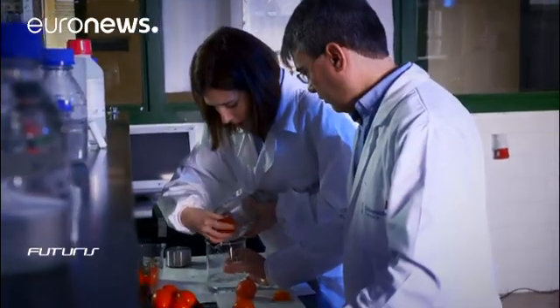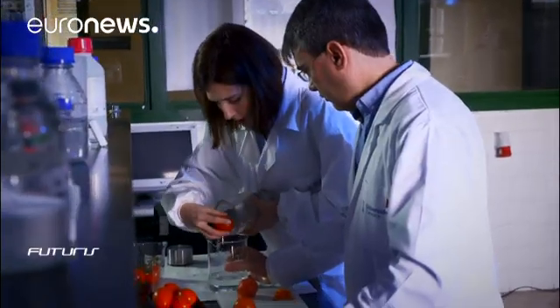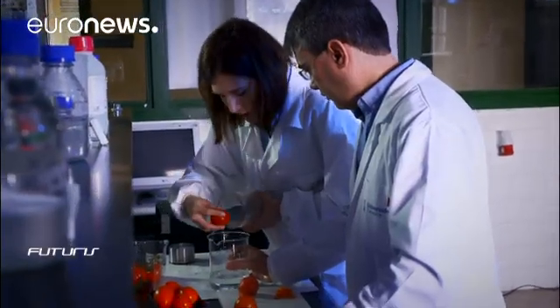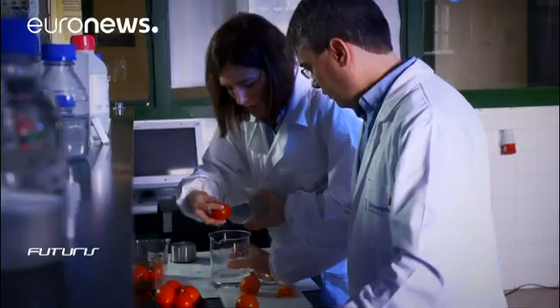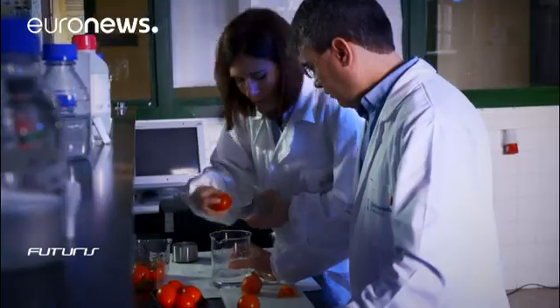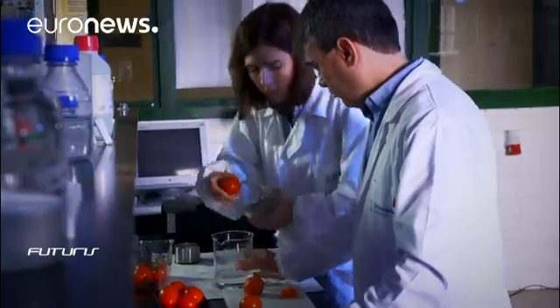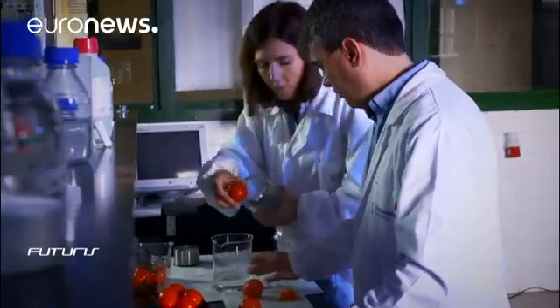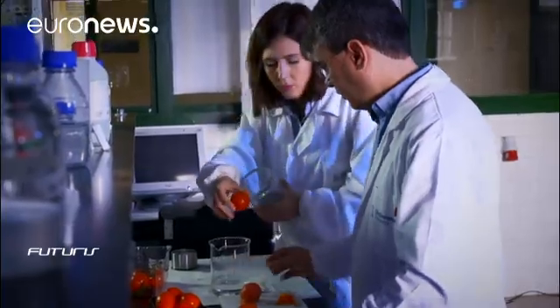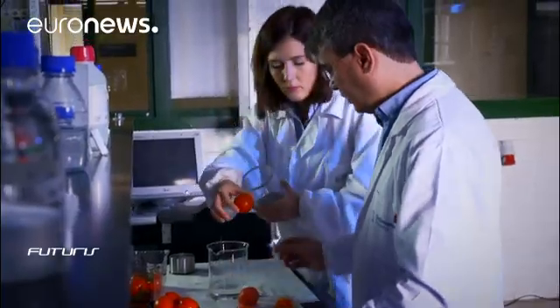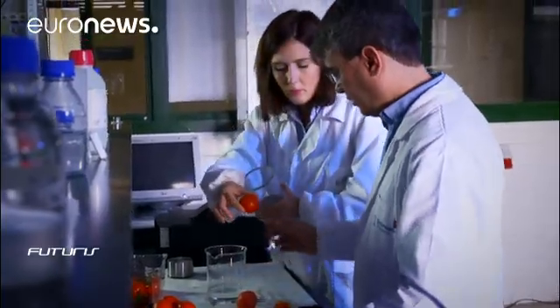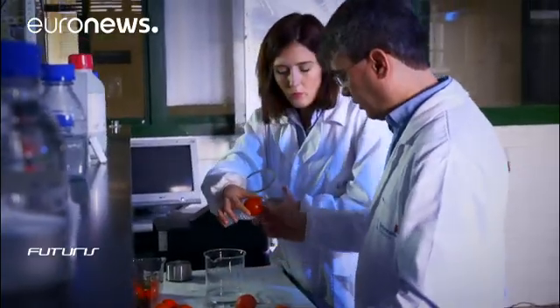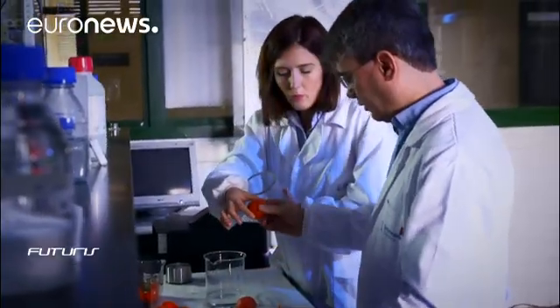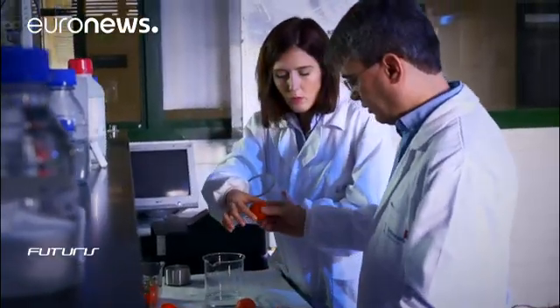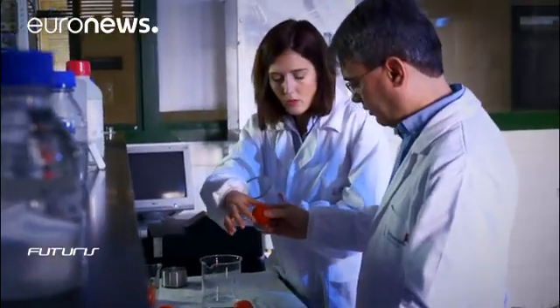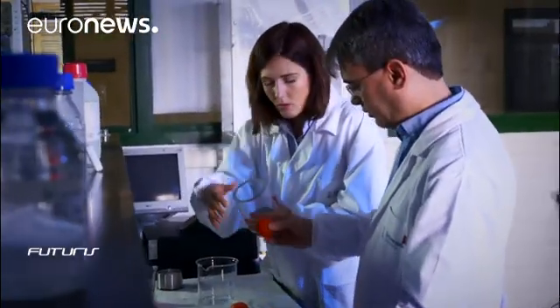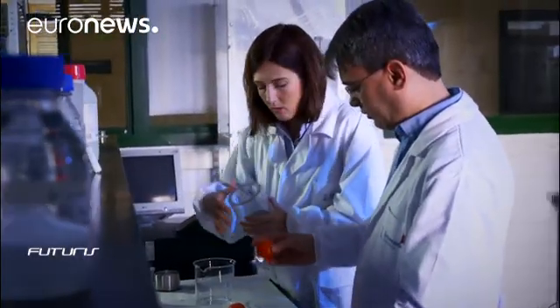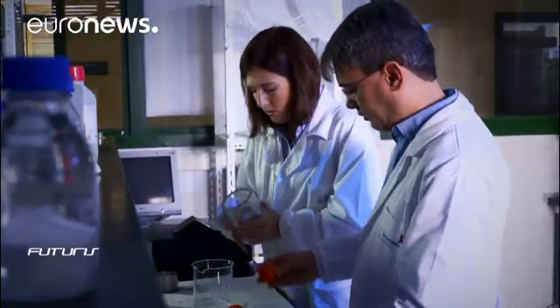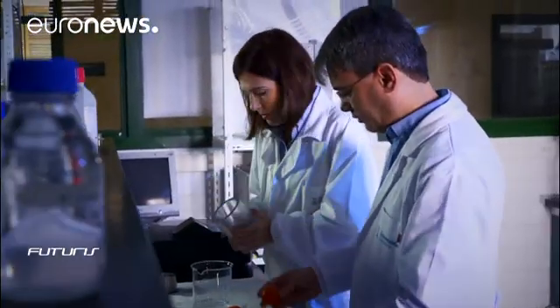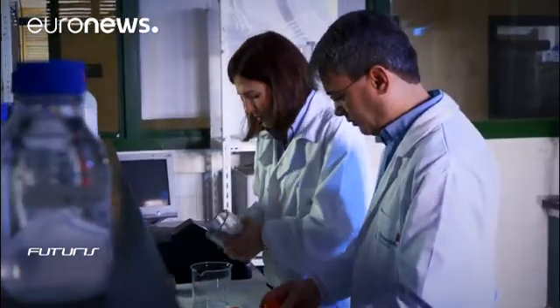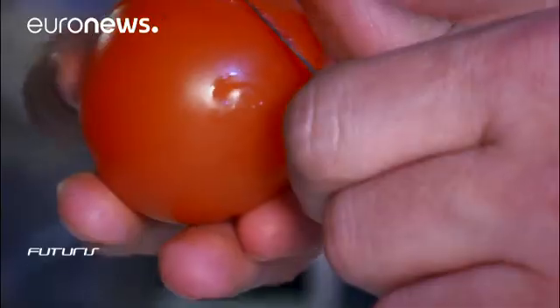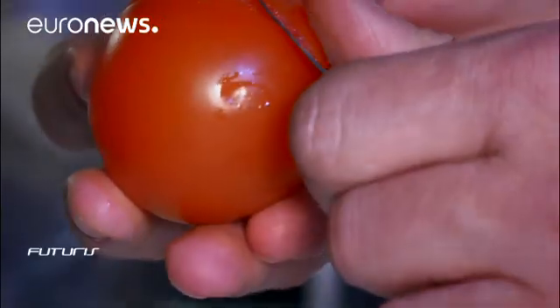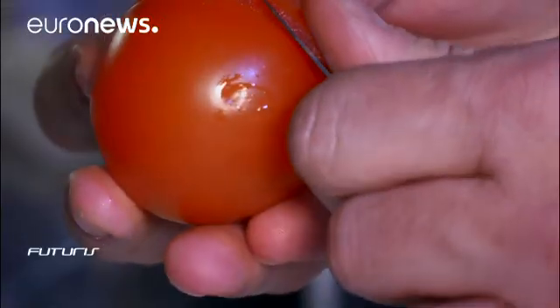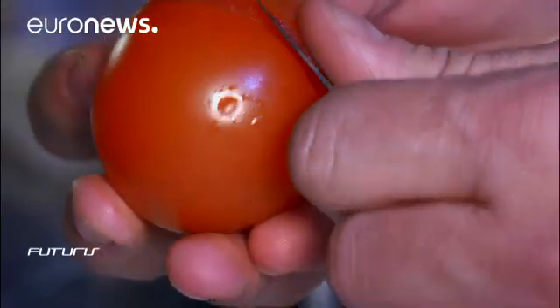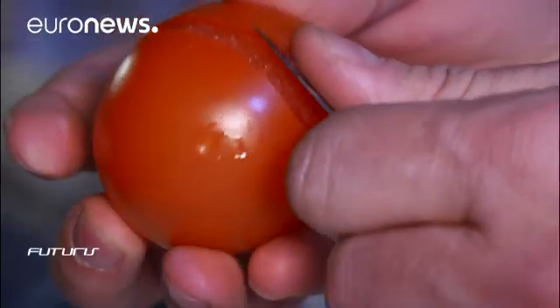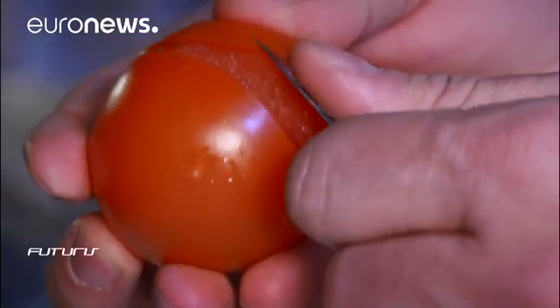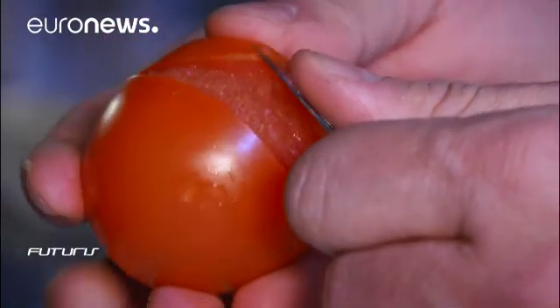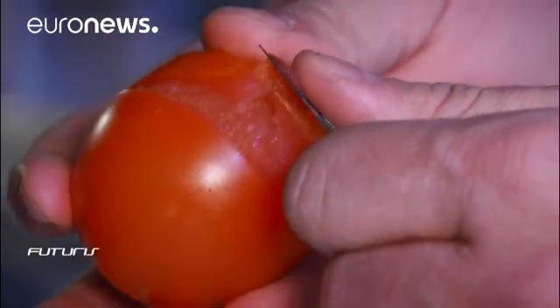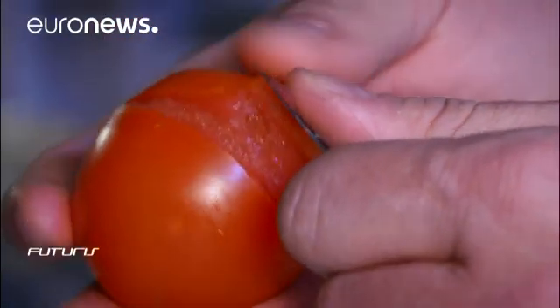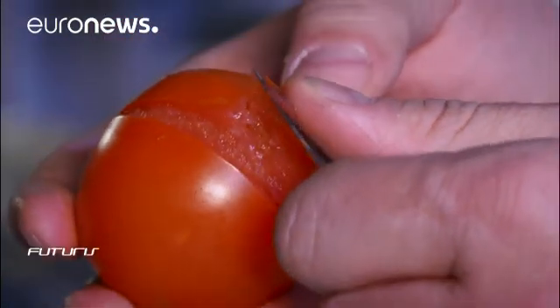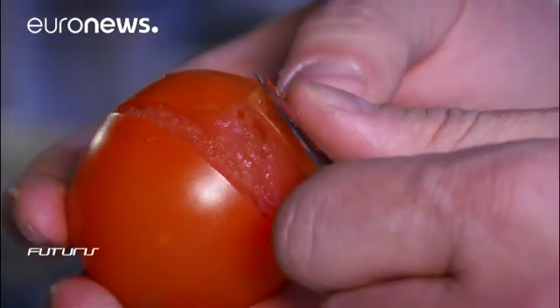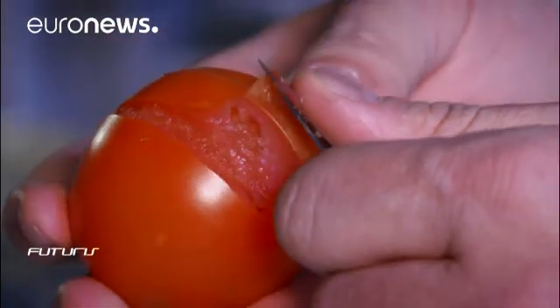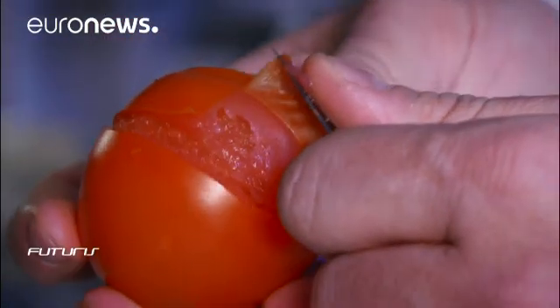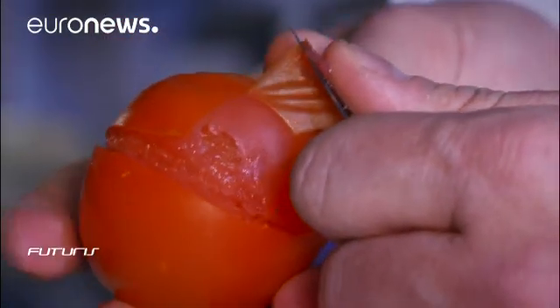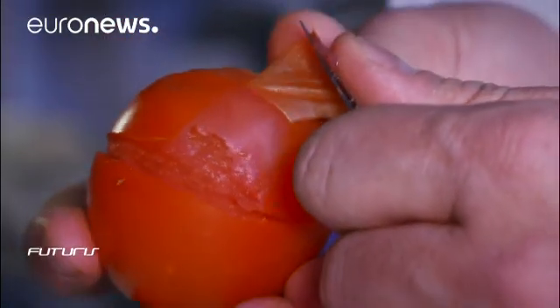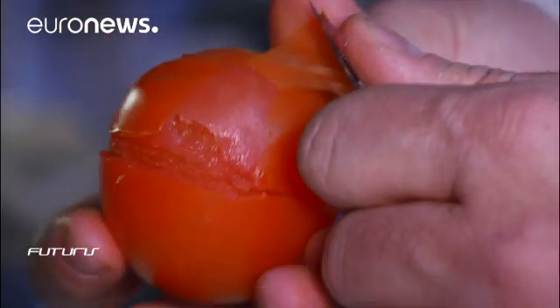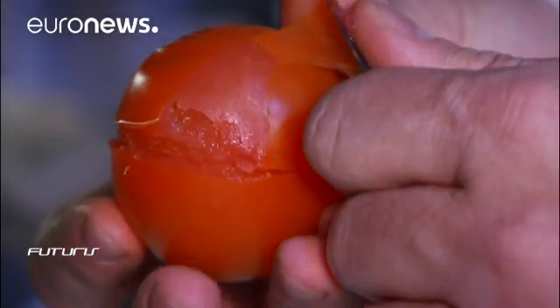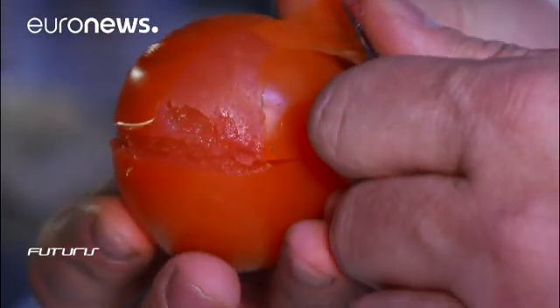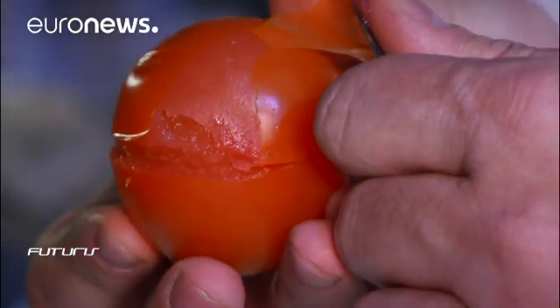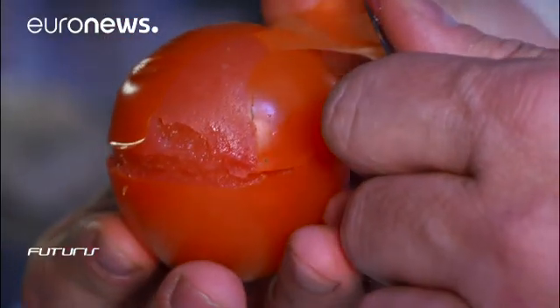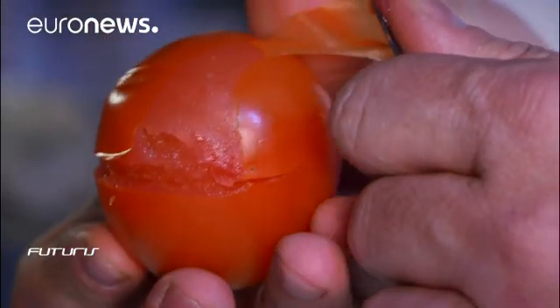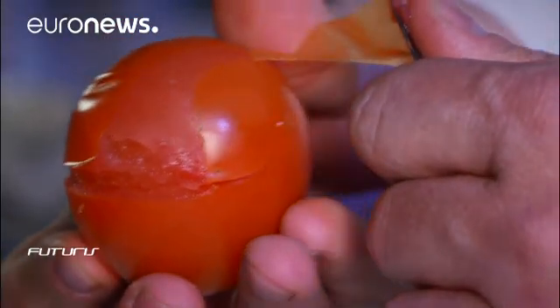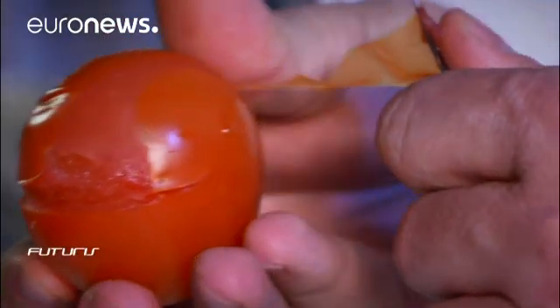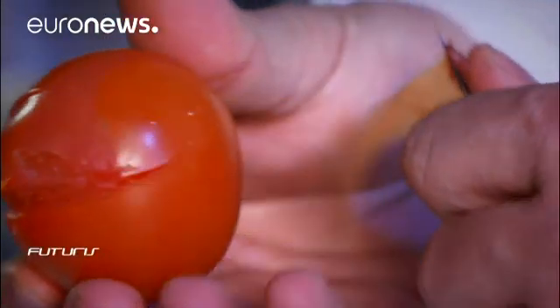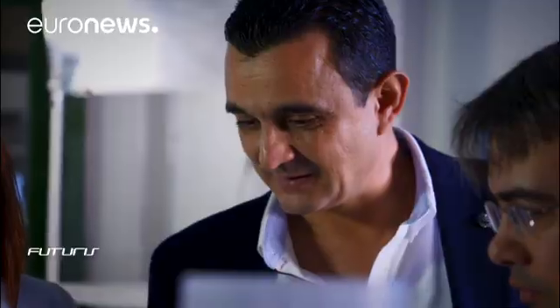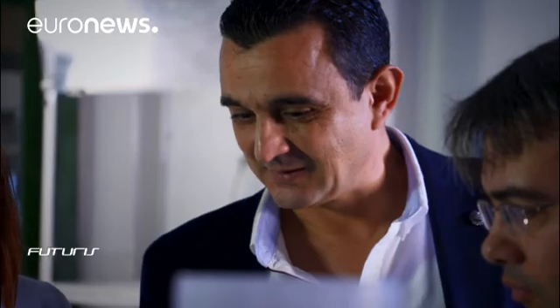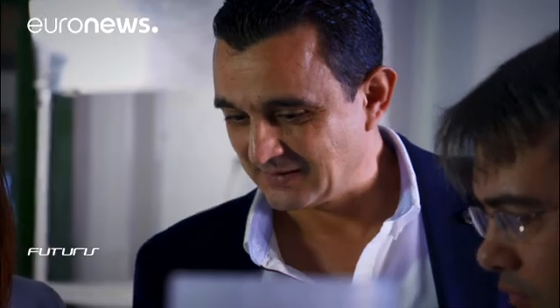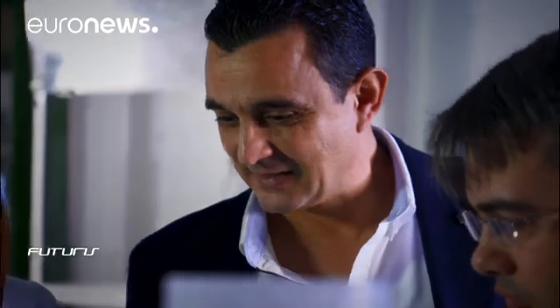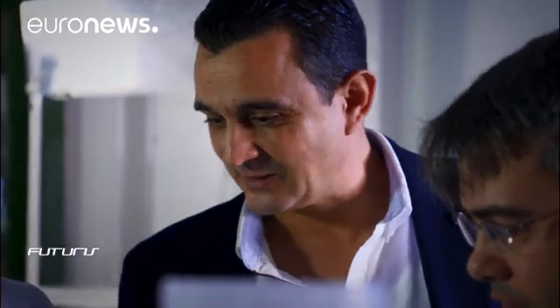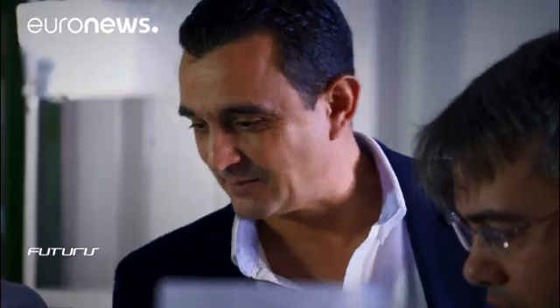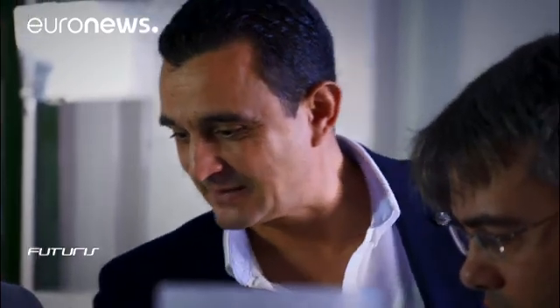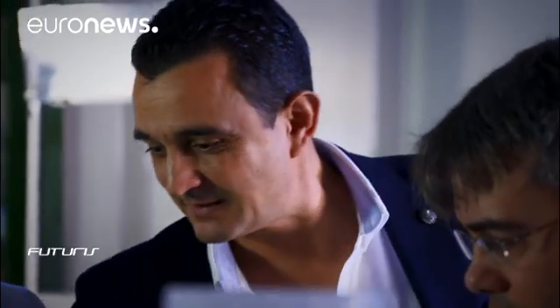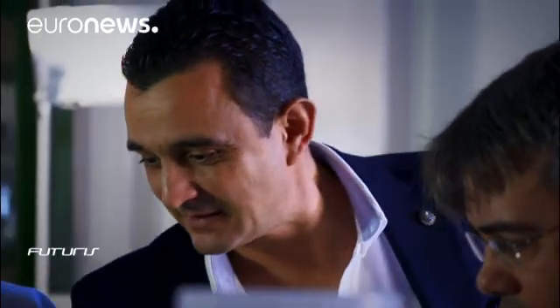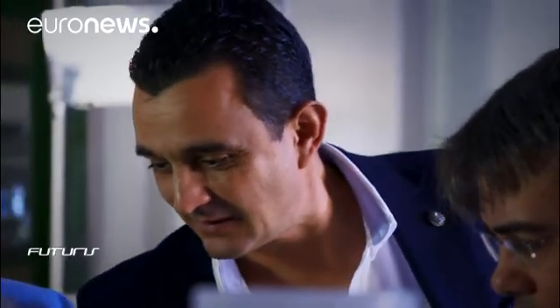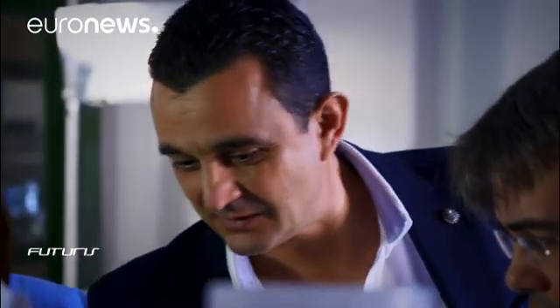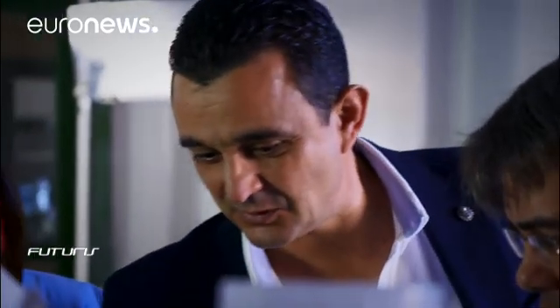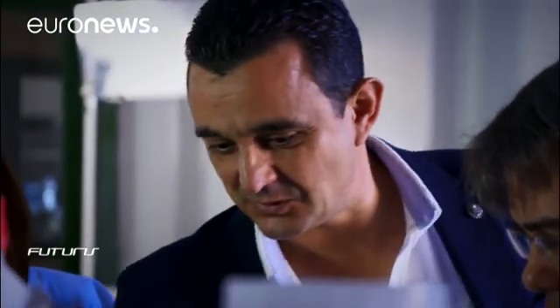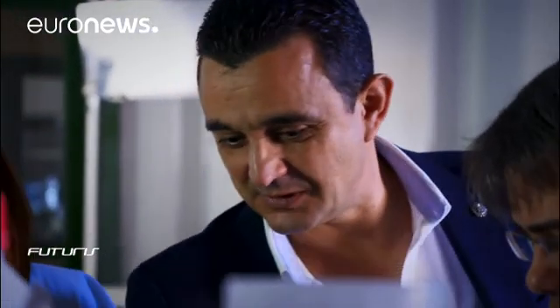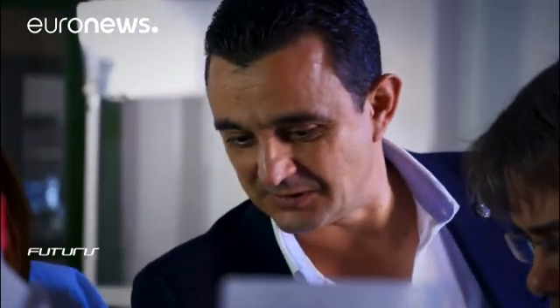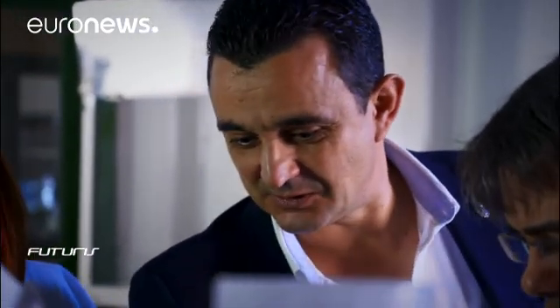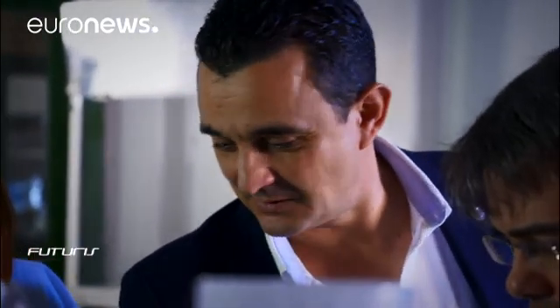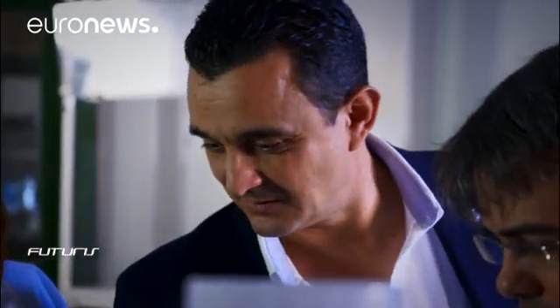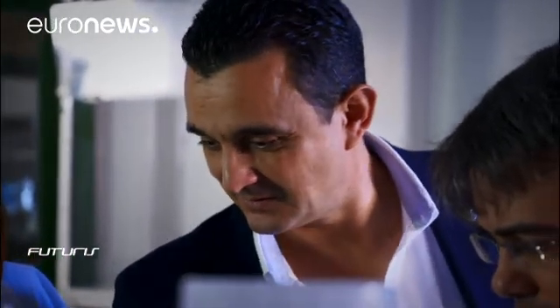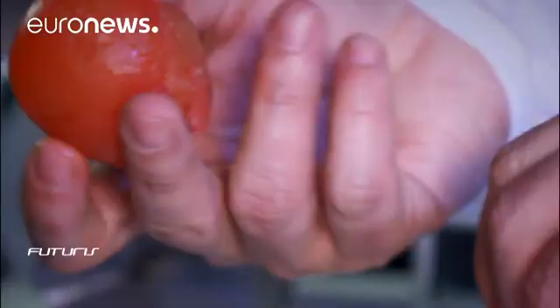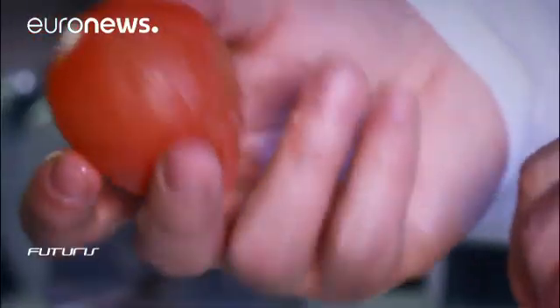Tomatoes processed this way are easily peeled without using boiling water. That saves energy and helps the environment.